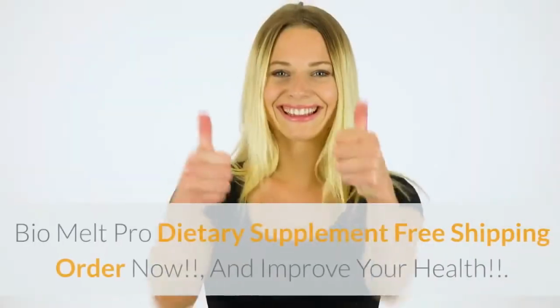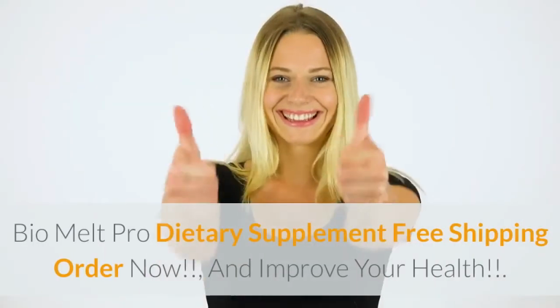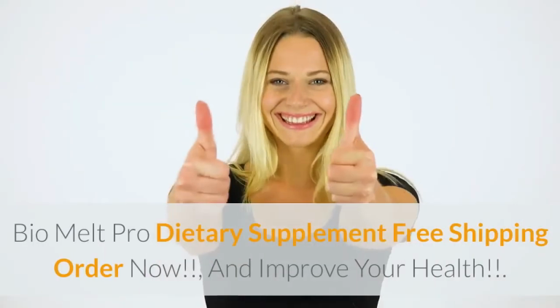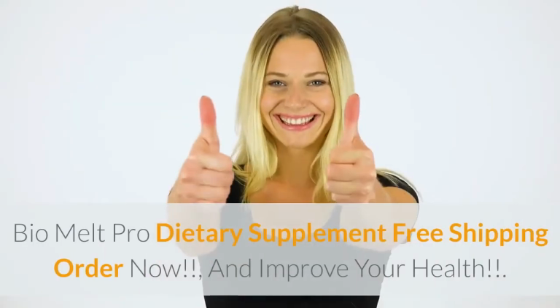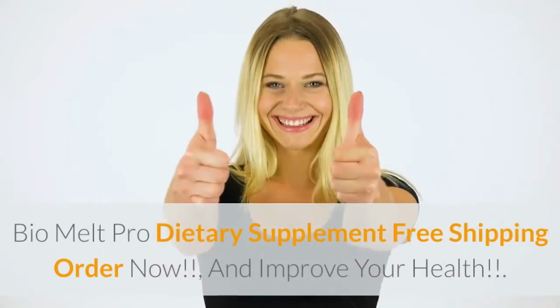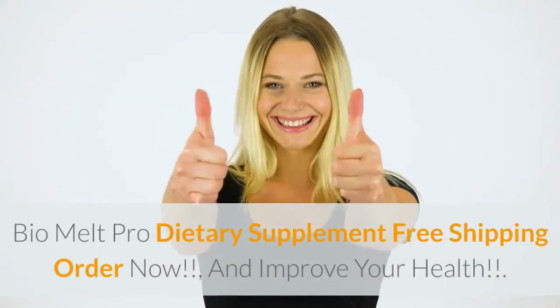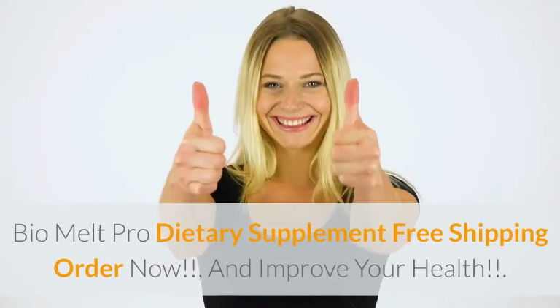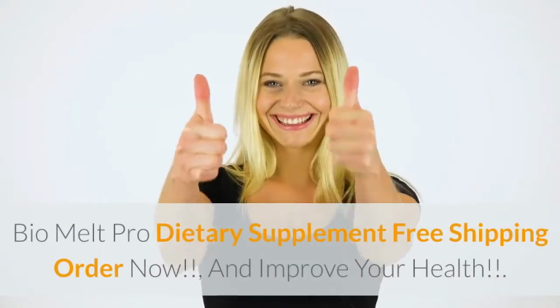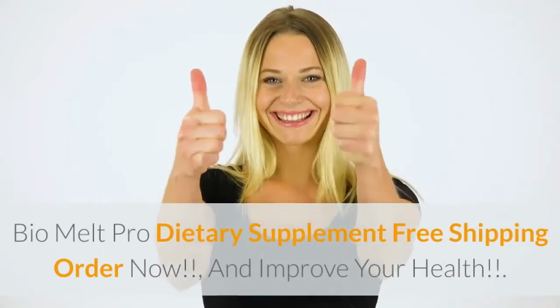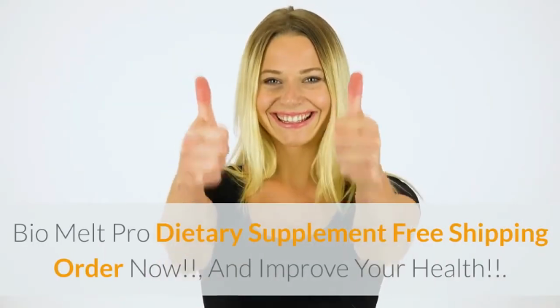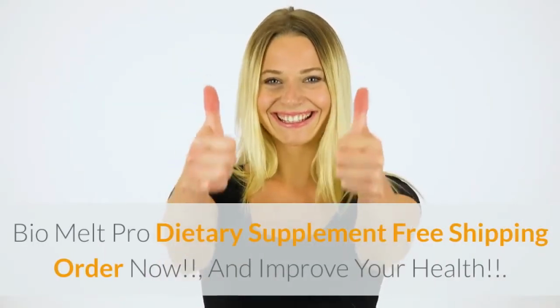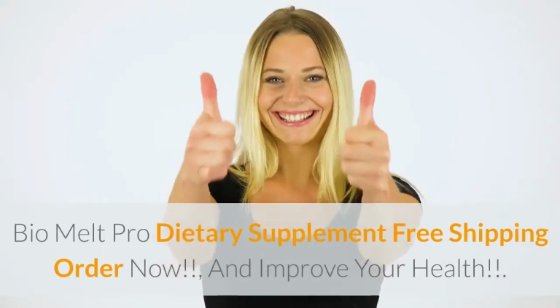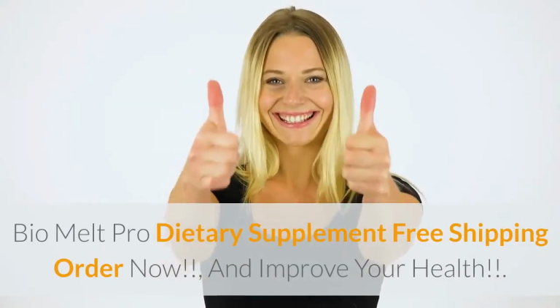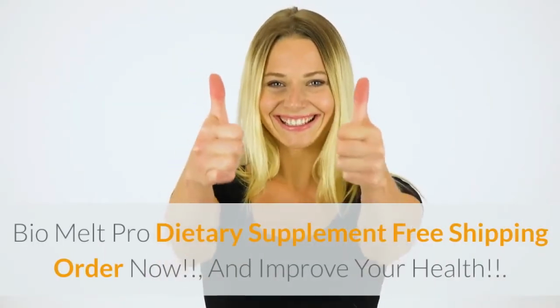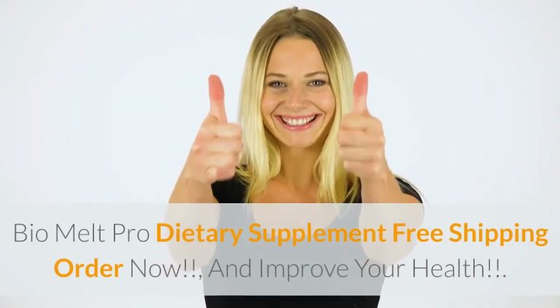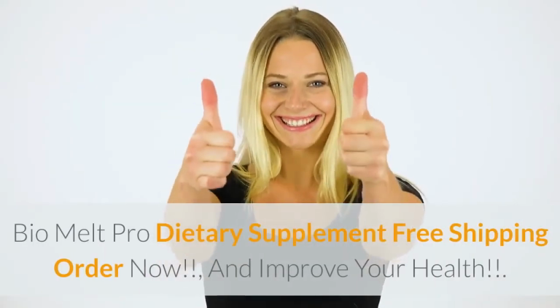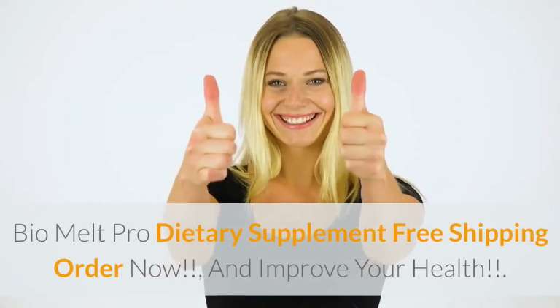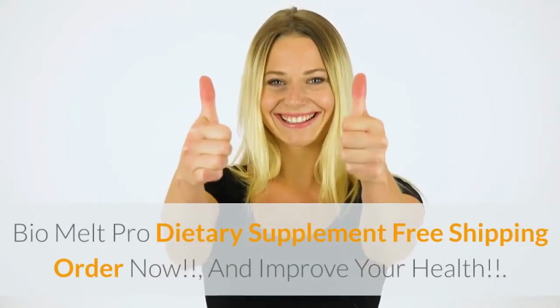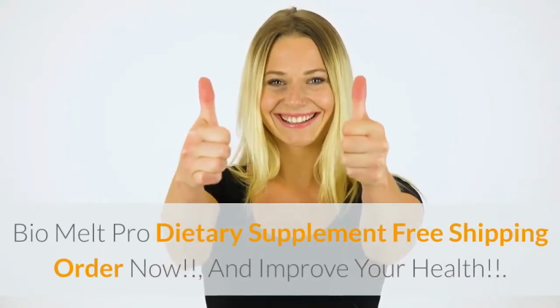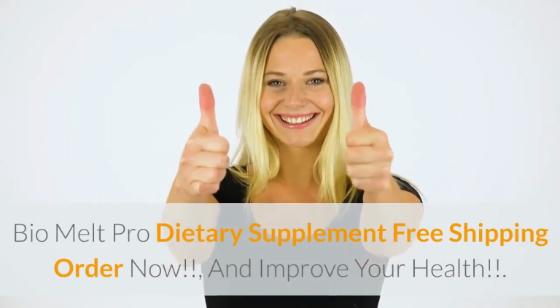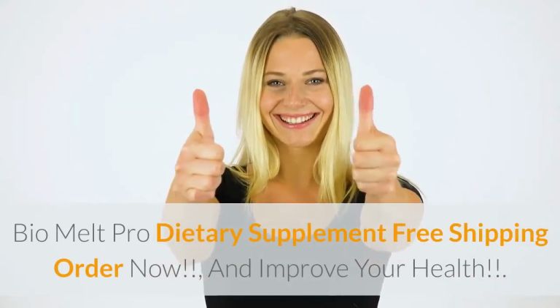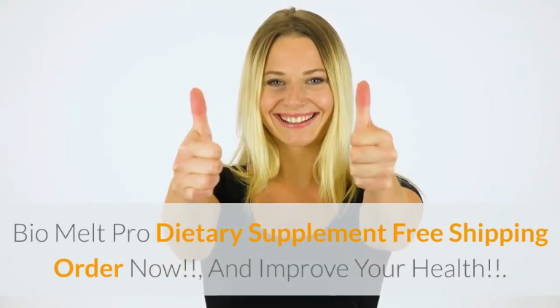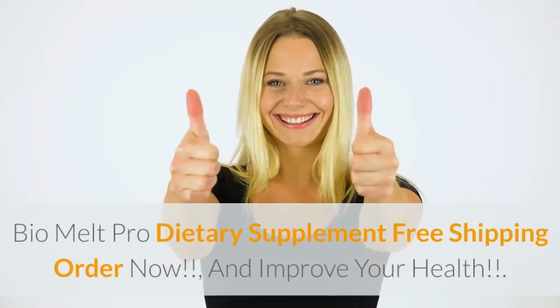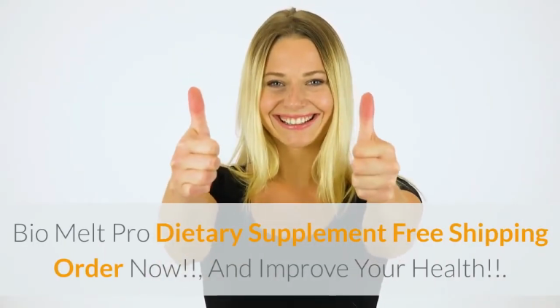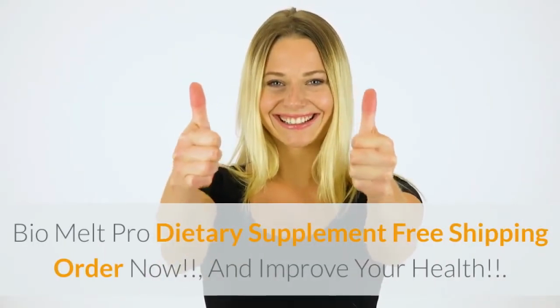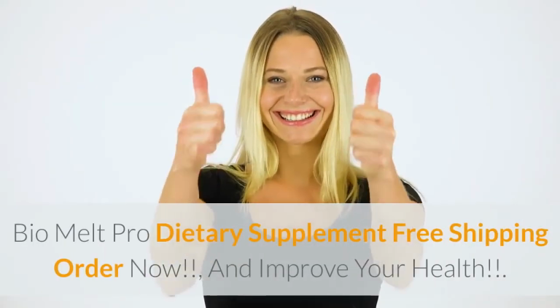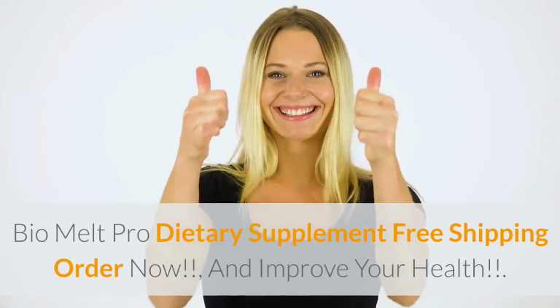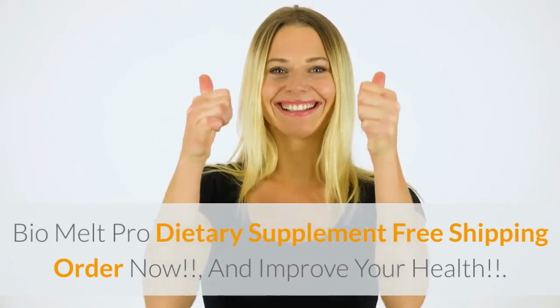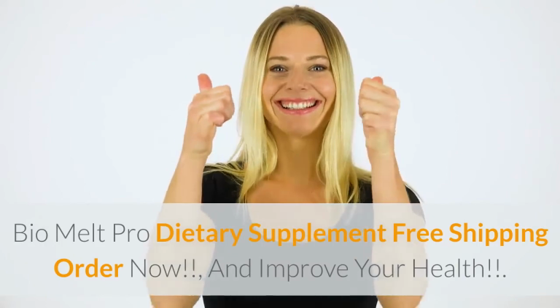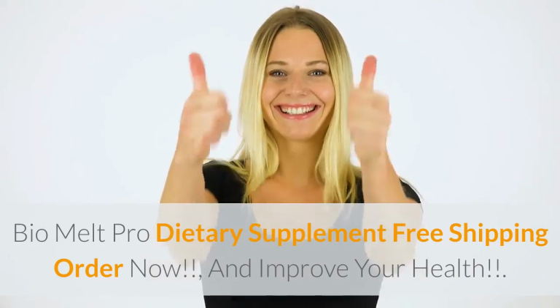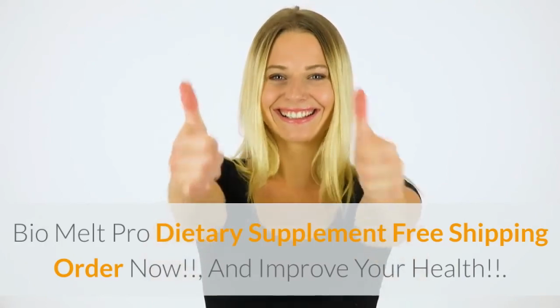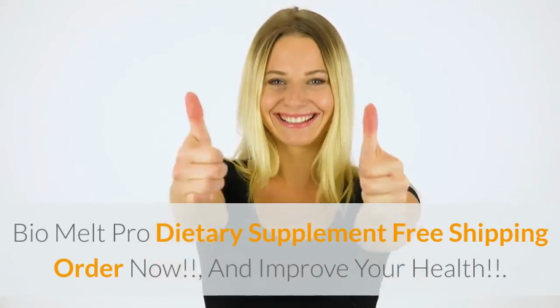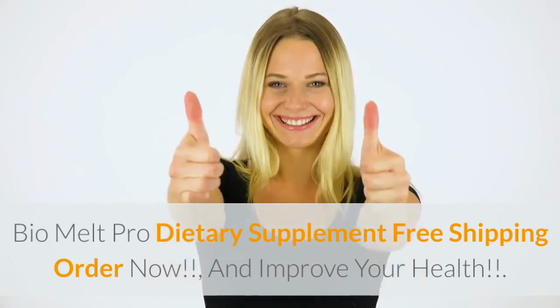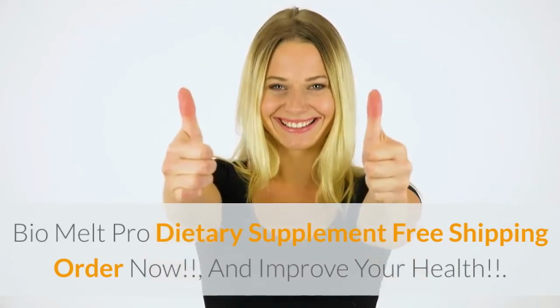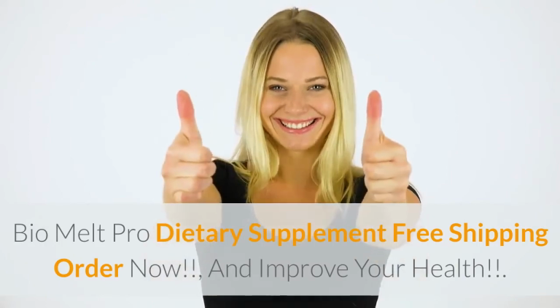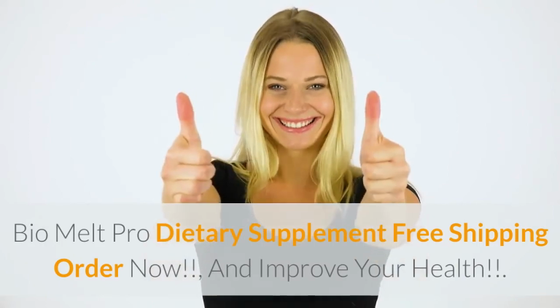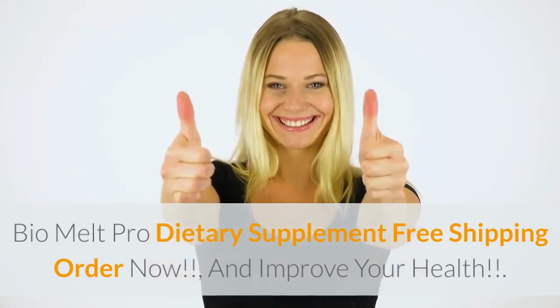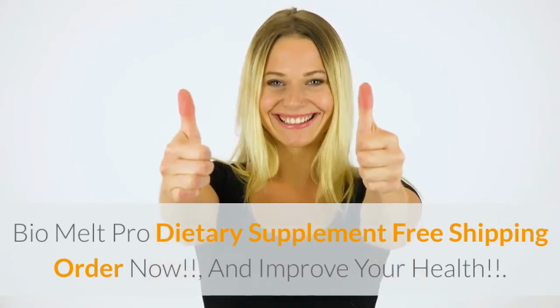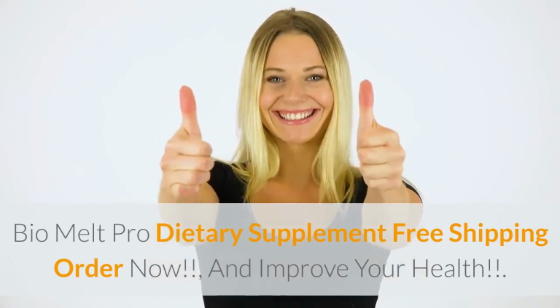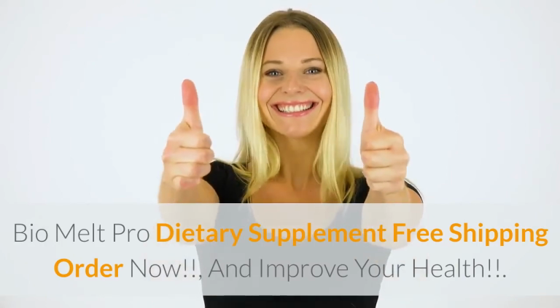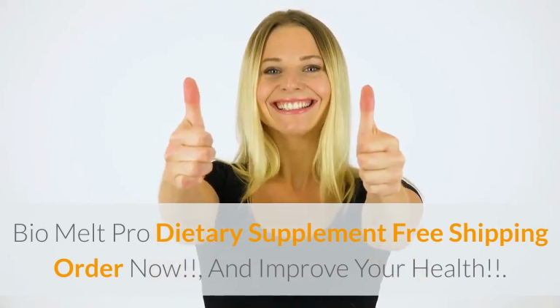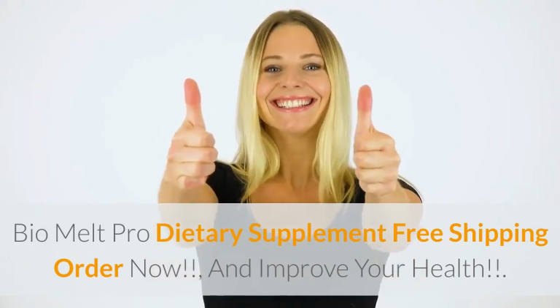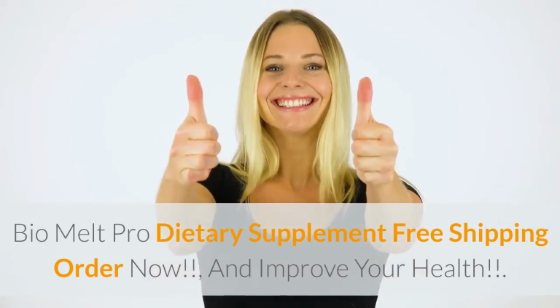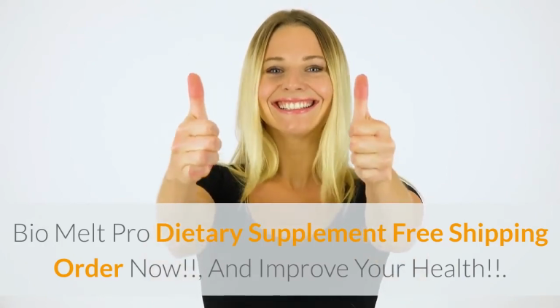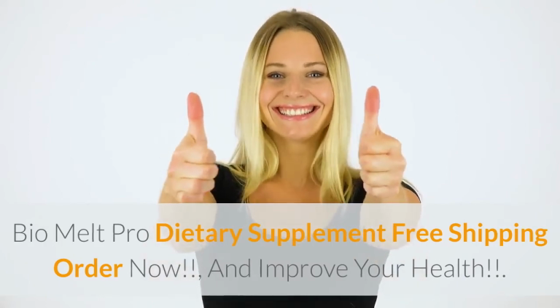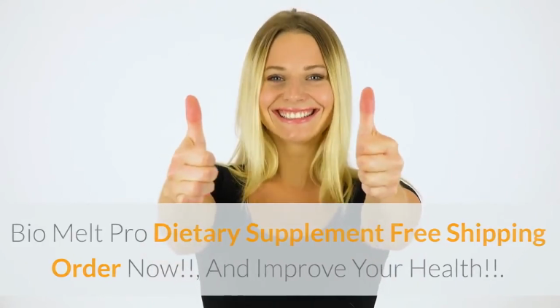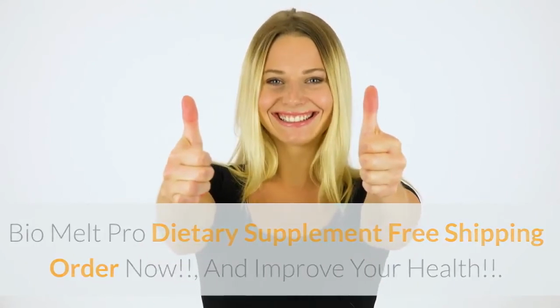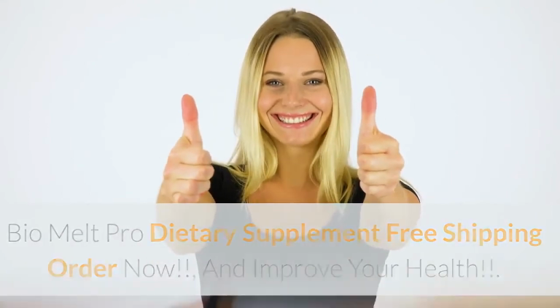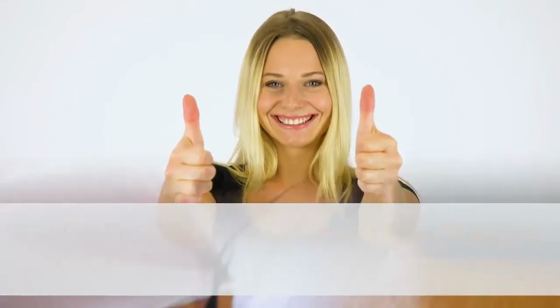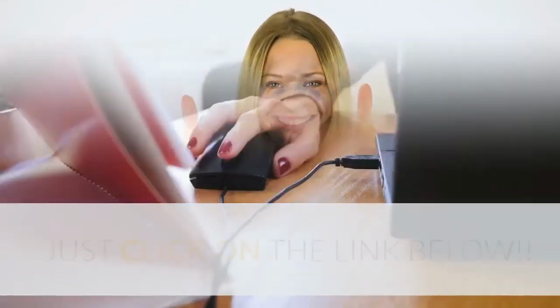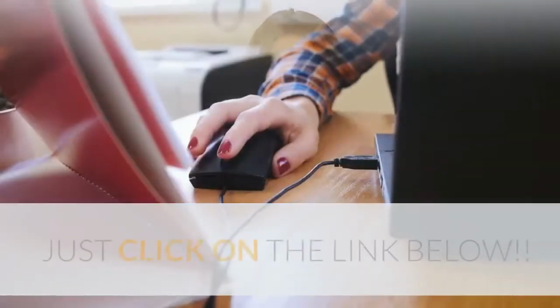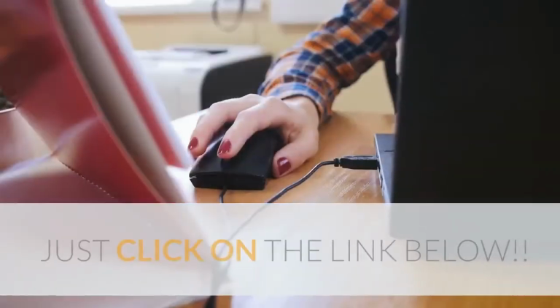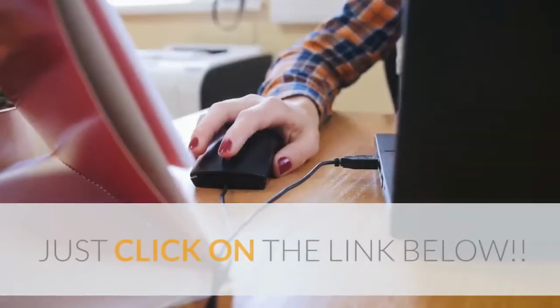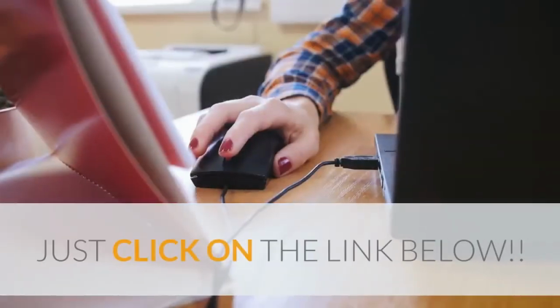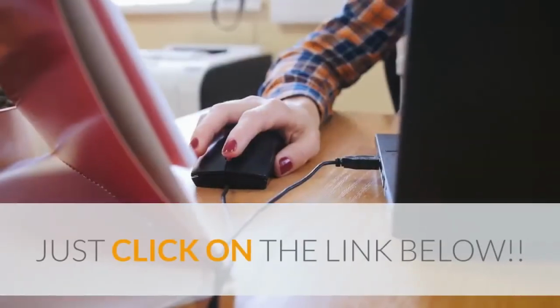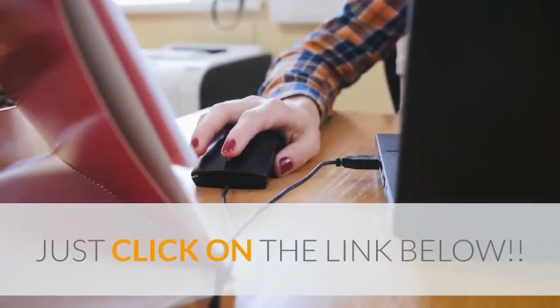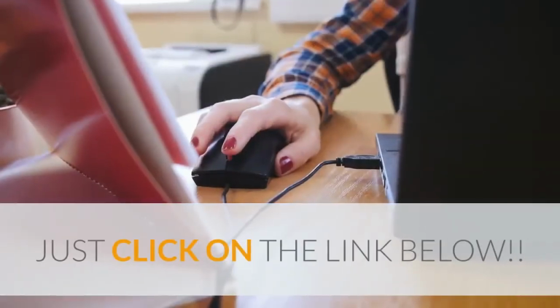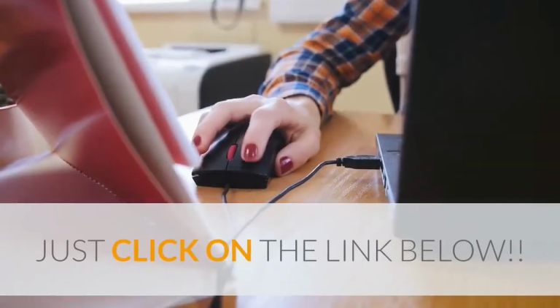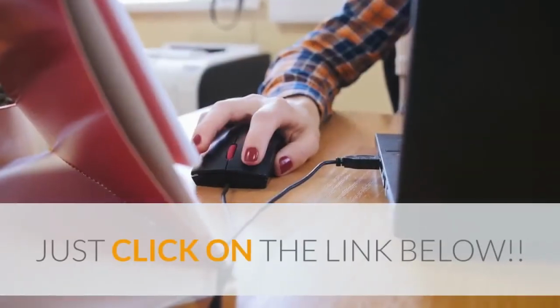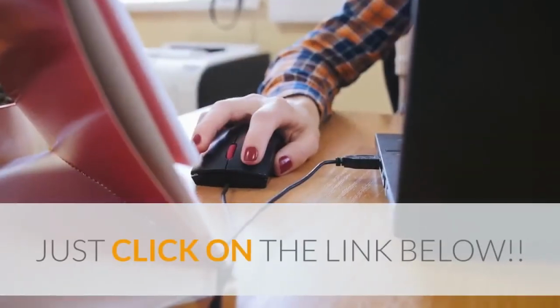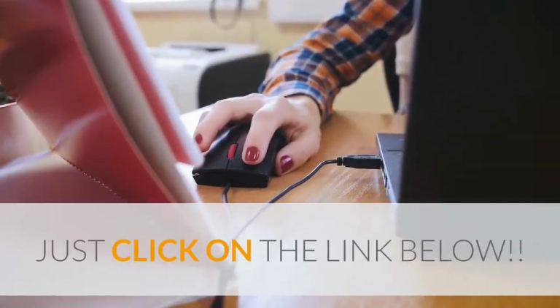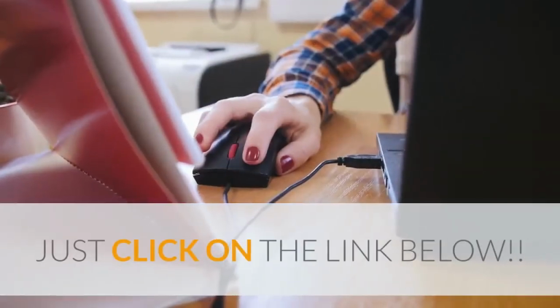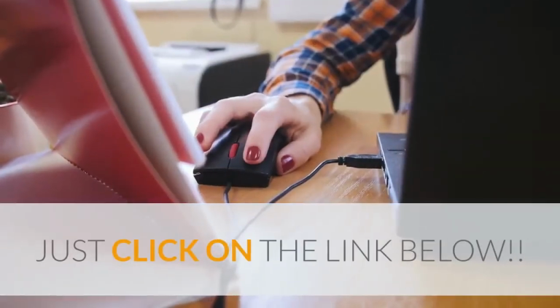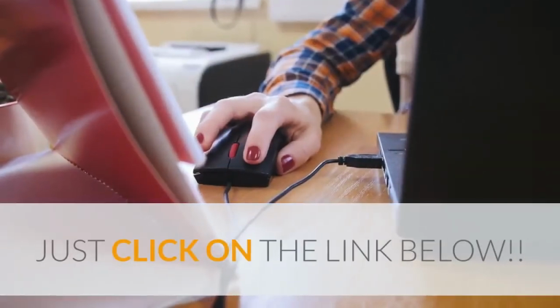BioMelt Pro Dietary Supplement — free shipping. Order now and improve your health. Just click on the link below.